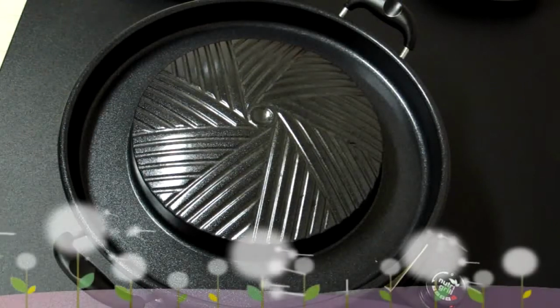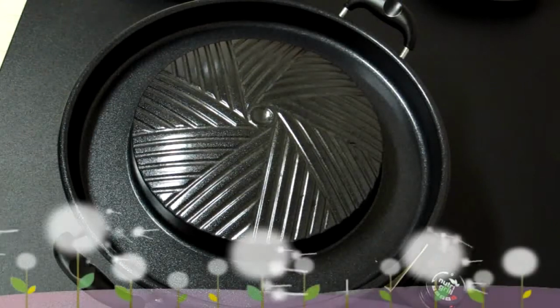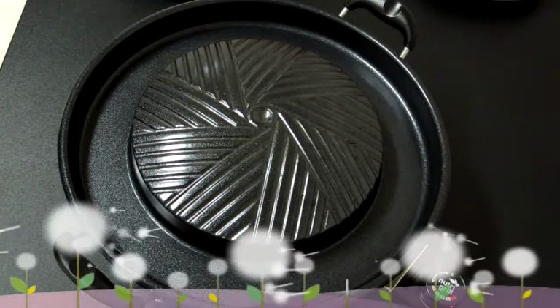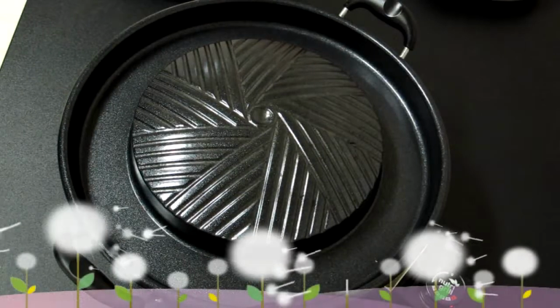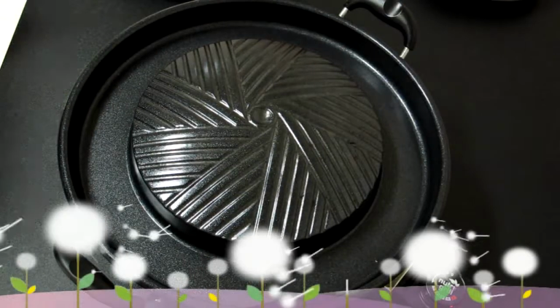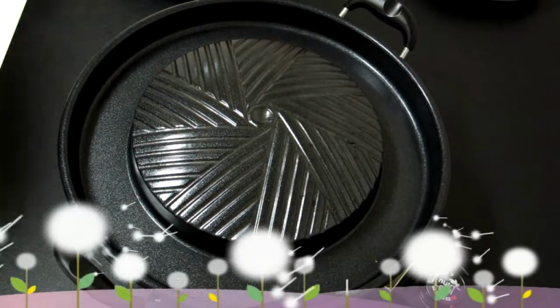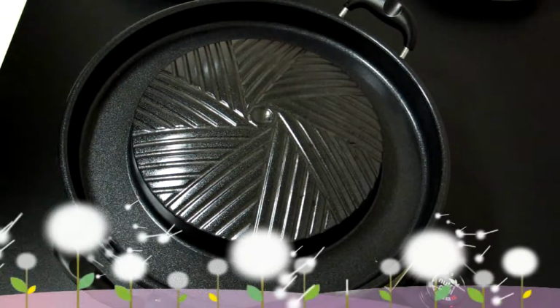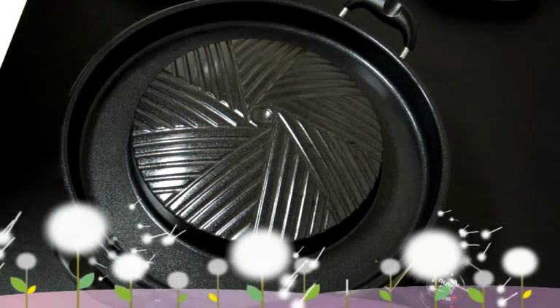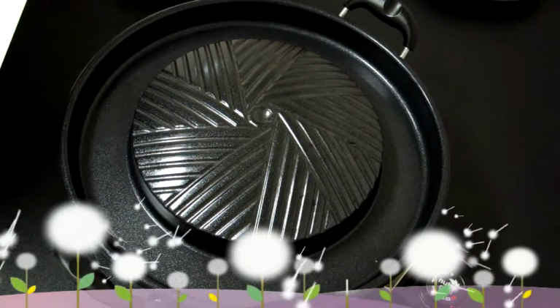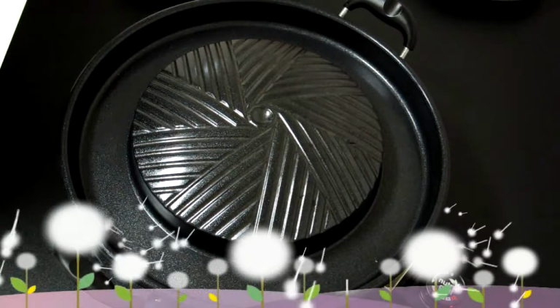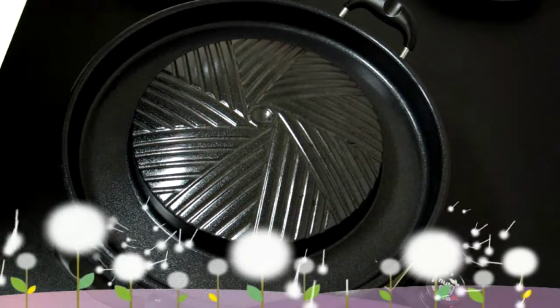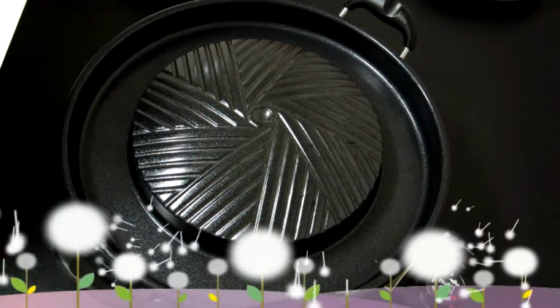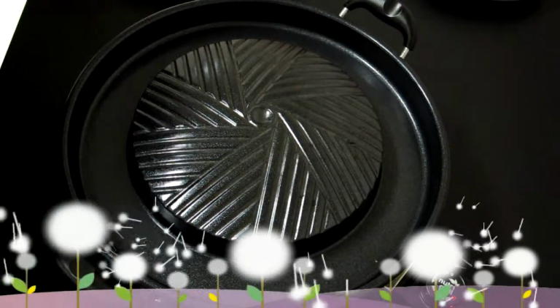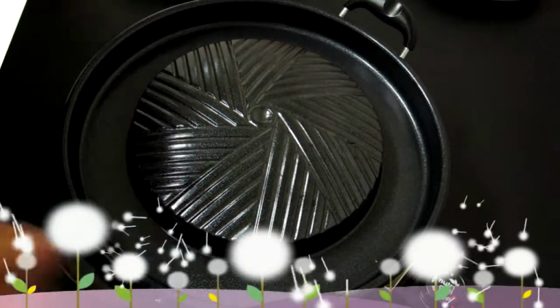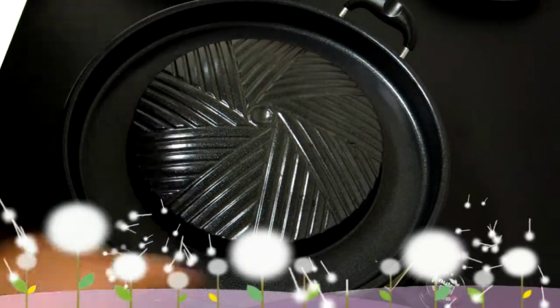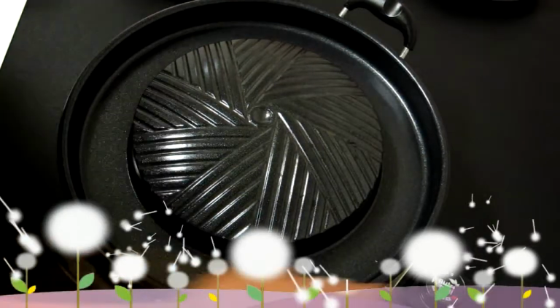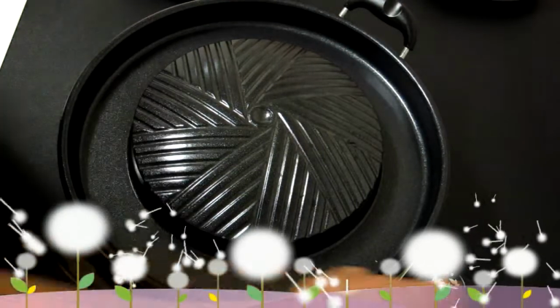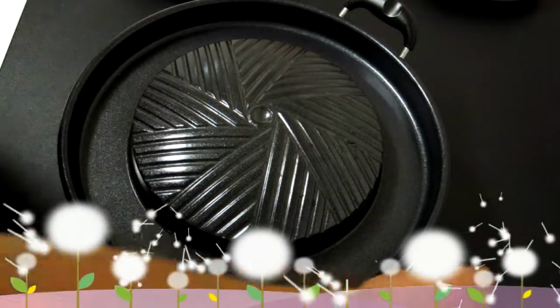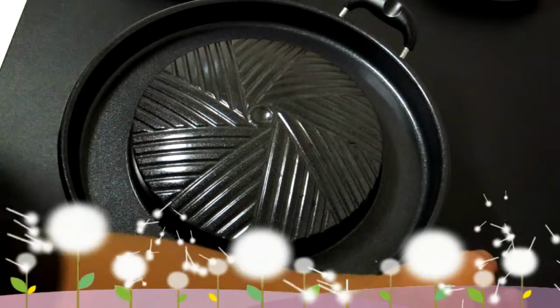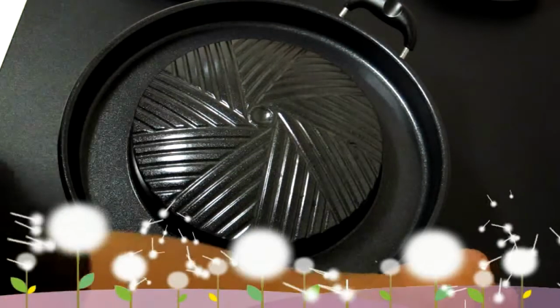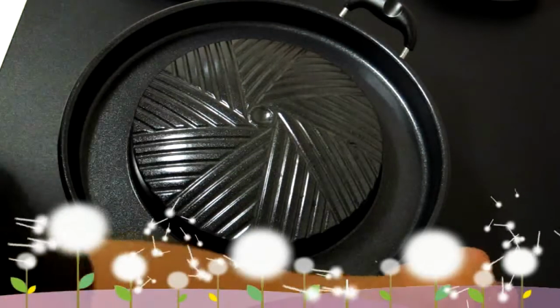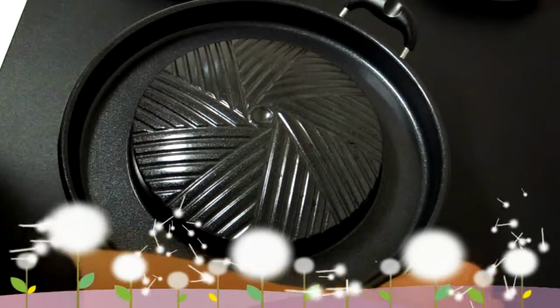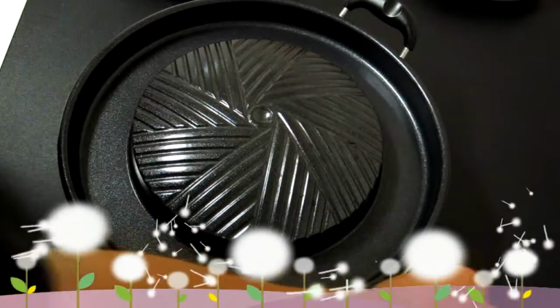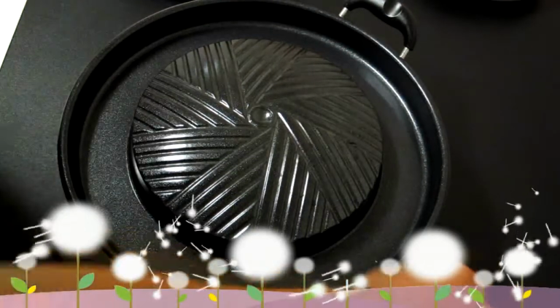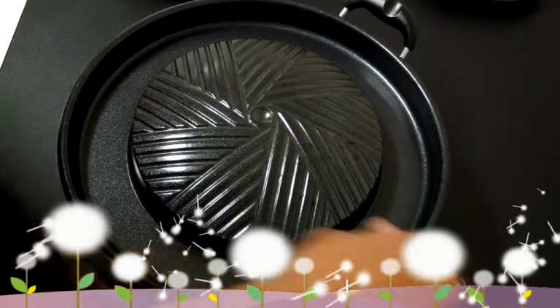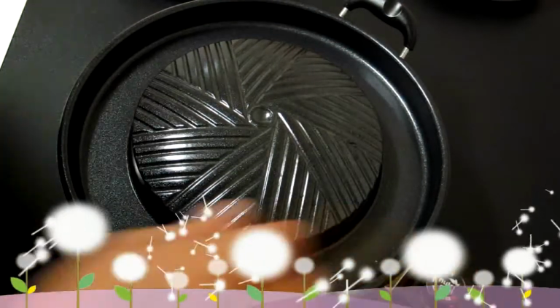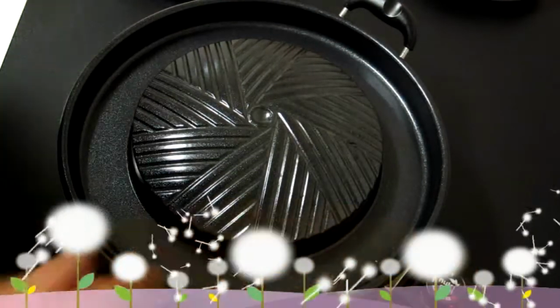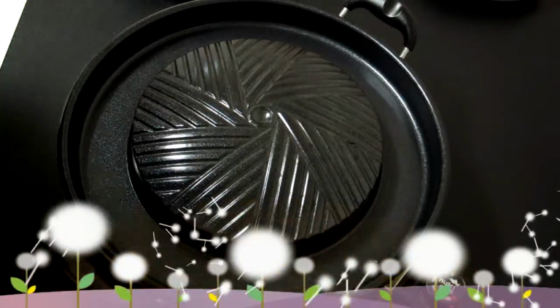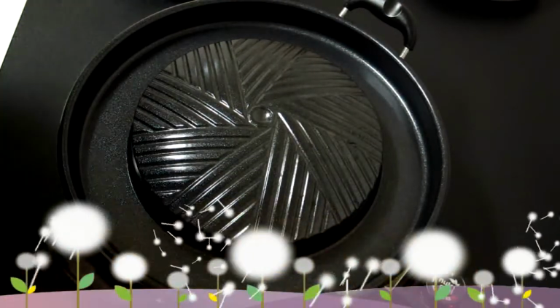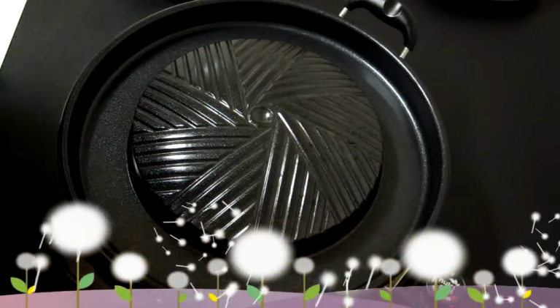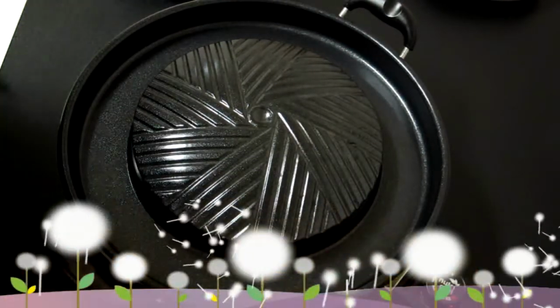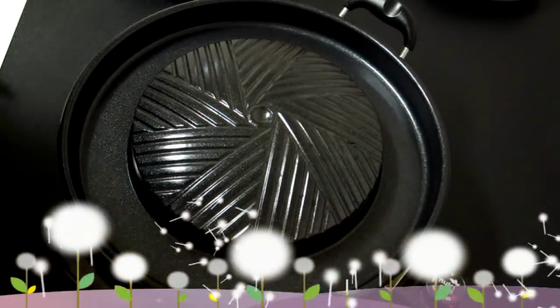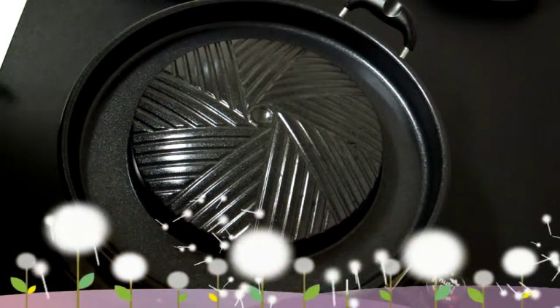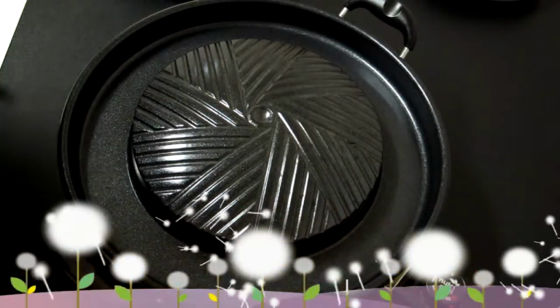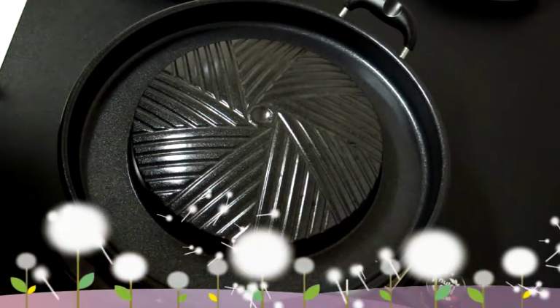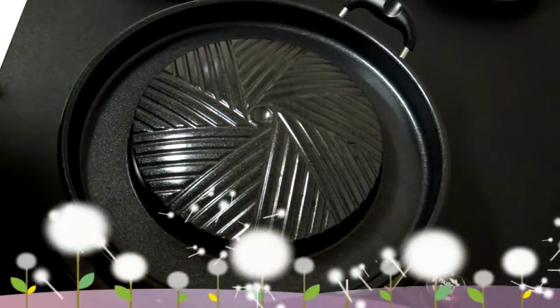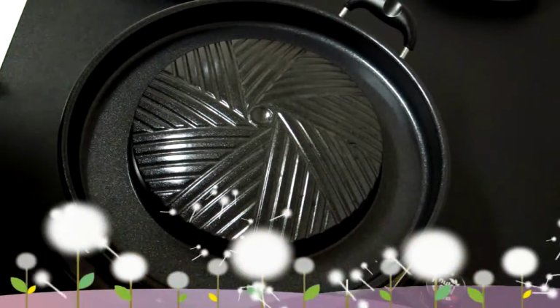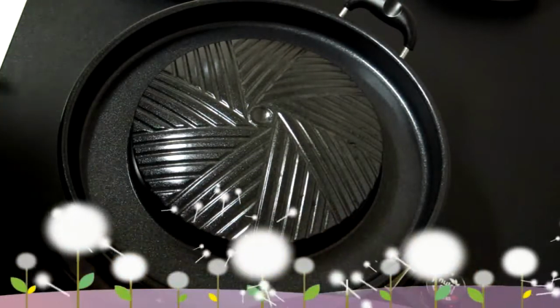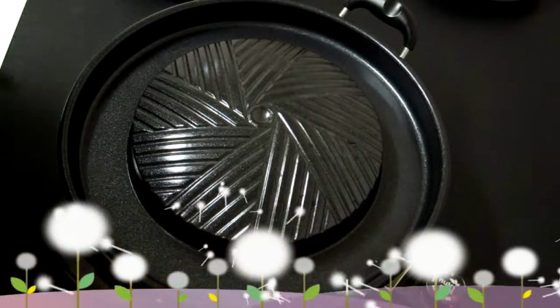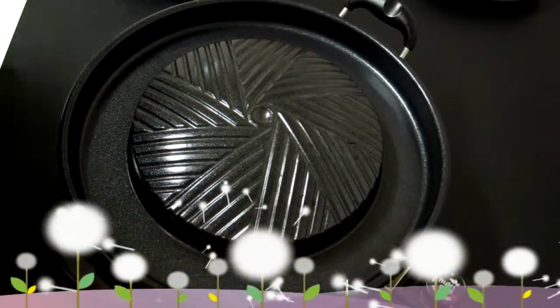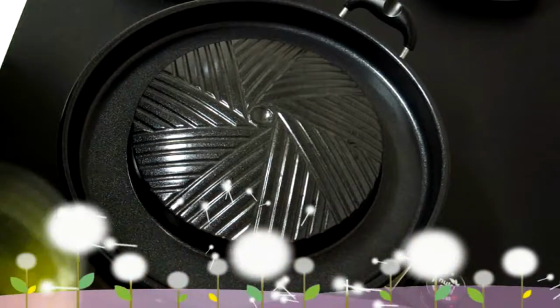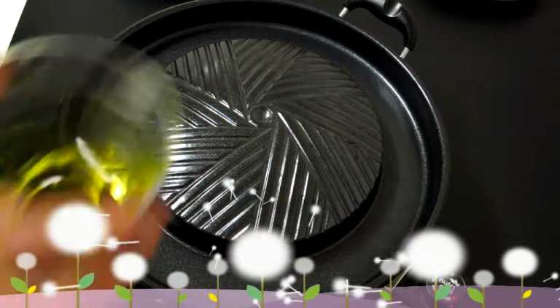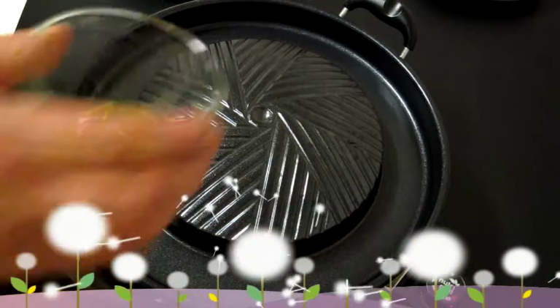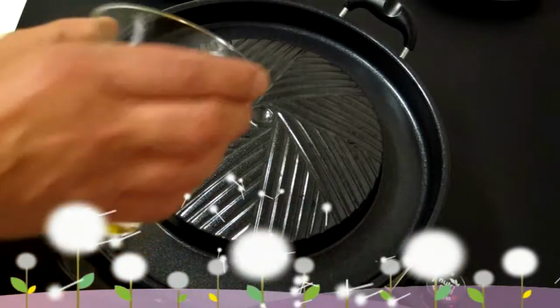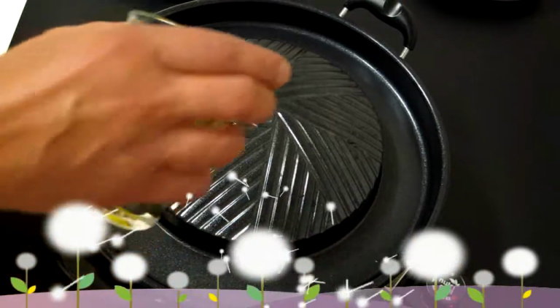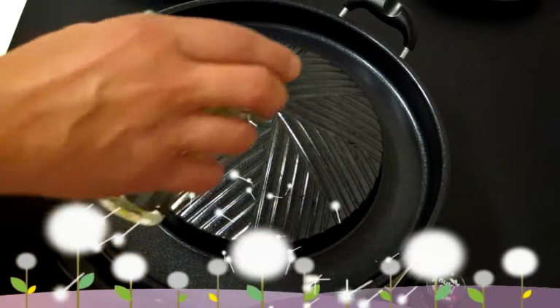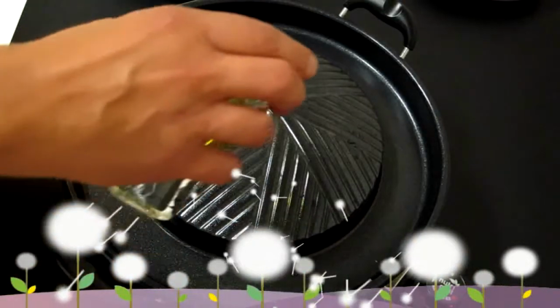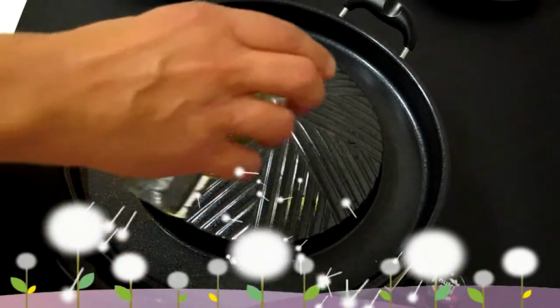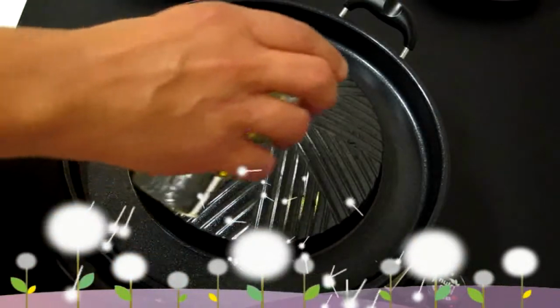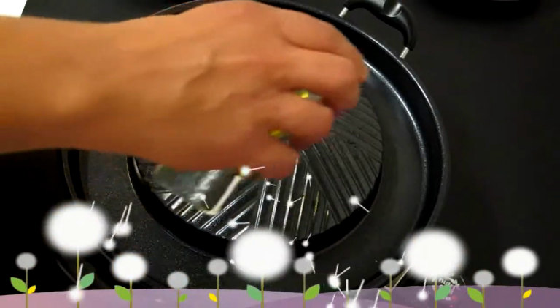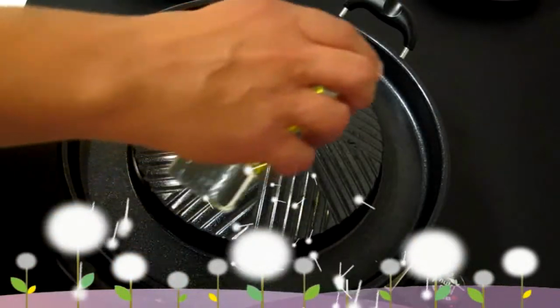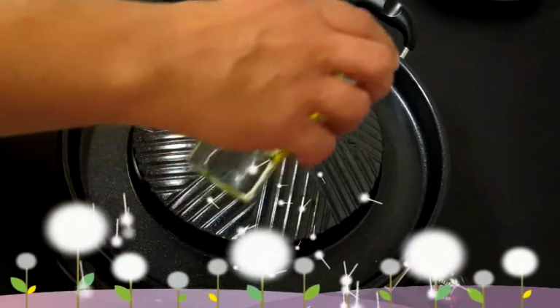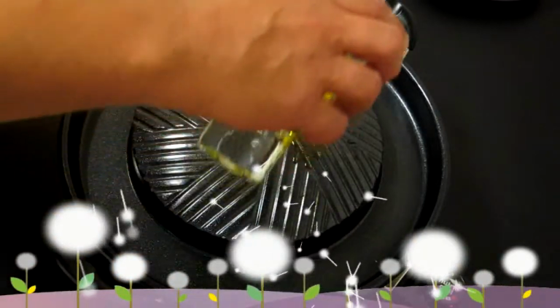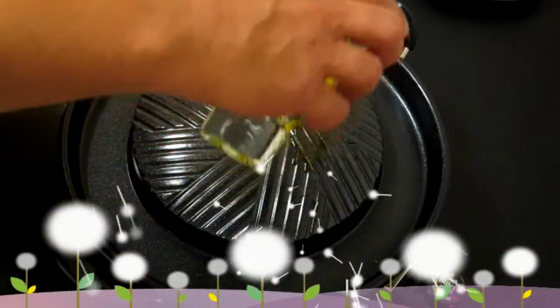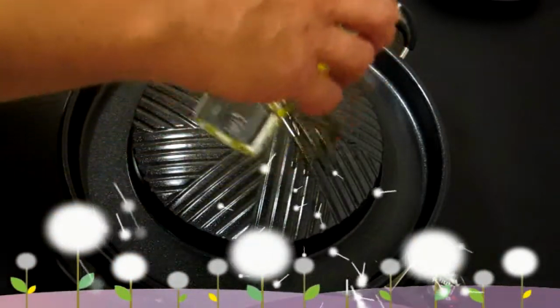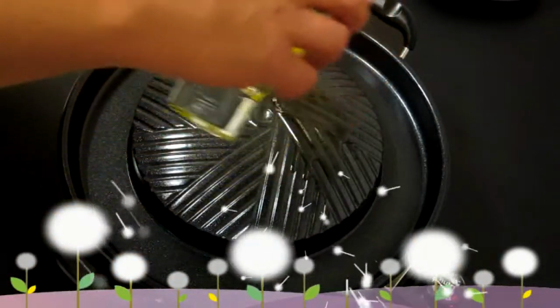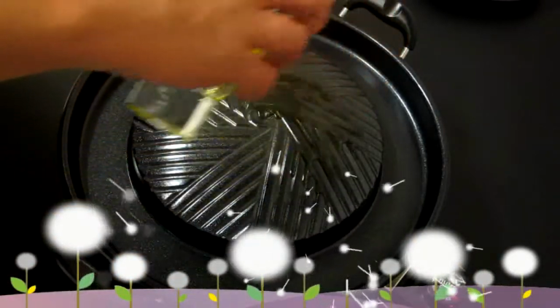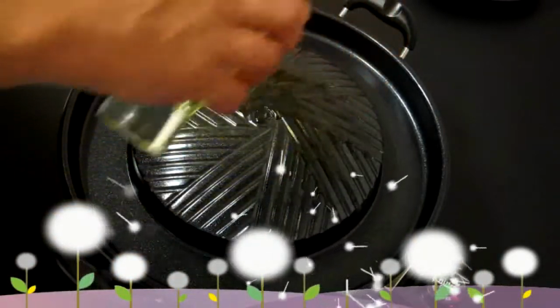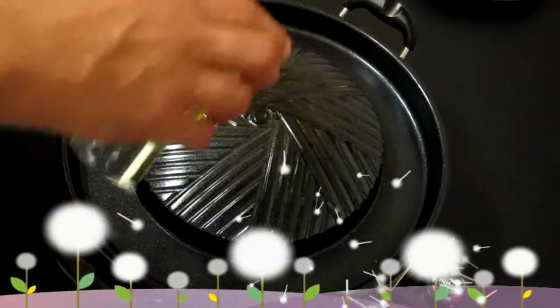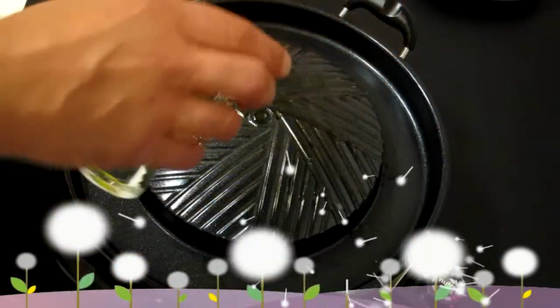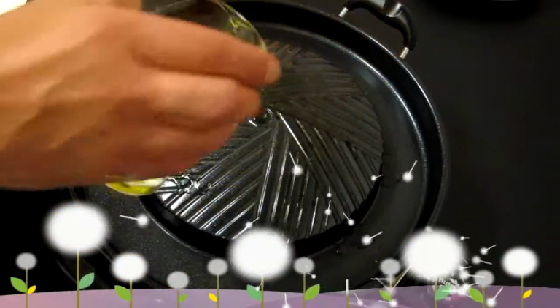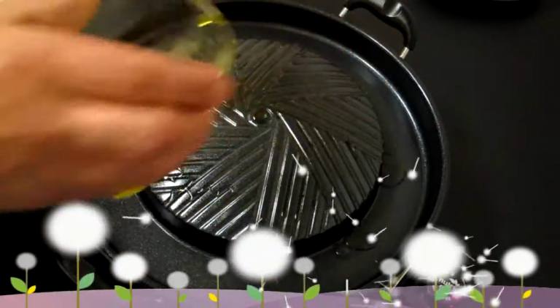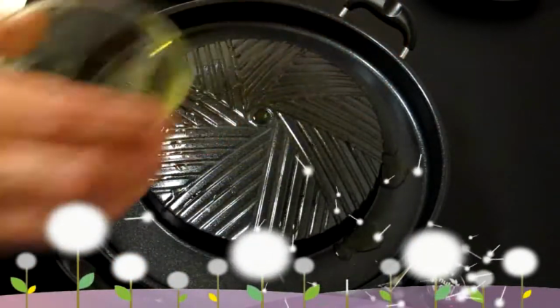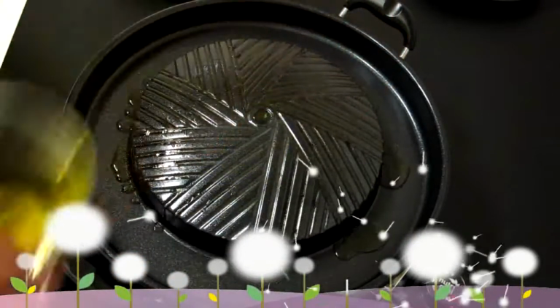Today we're cooking sweet and sour pork. I've preheated the grill for a few minutes to get it nice and hot, and add a little bit of oil to season.